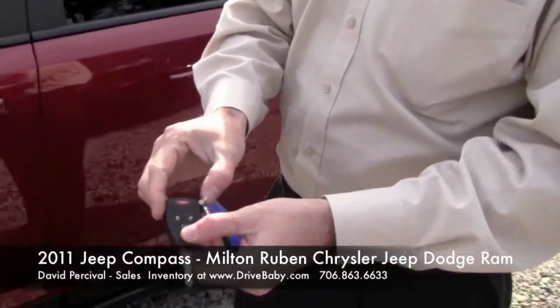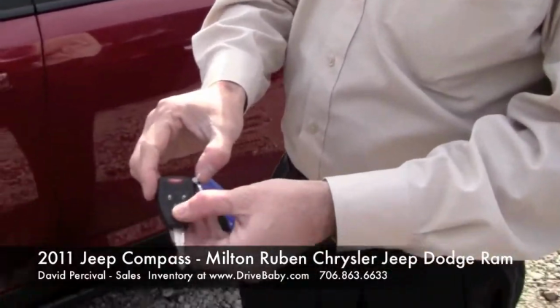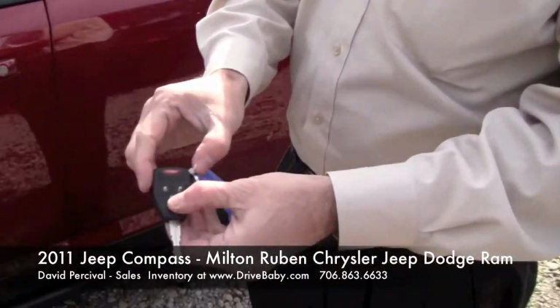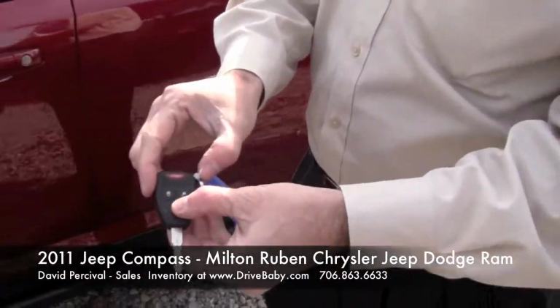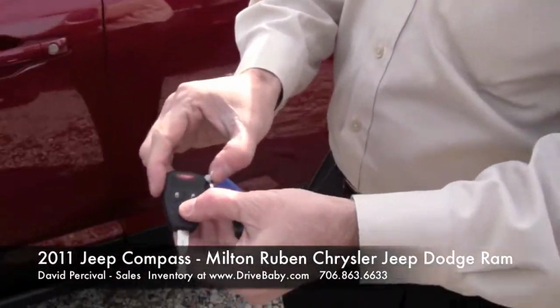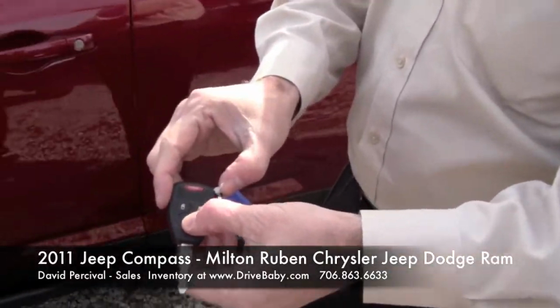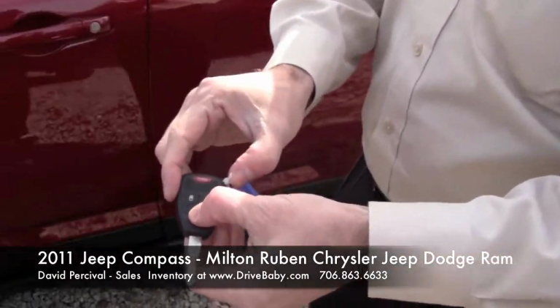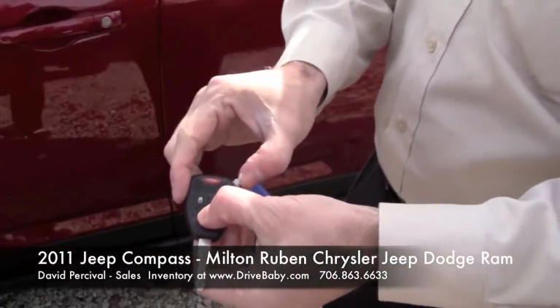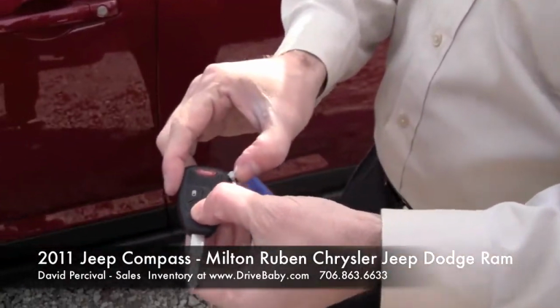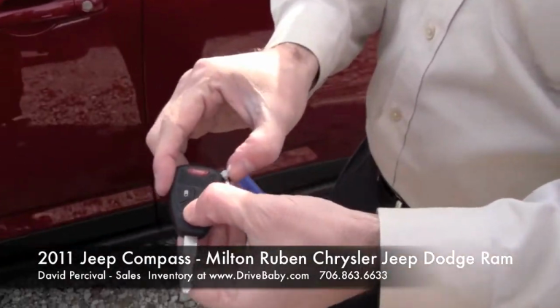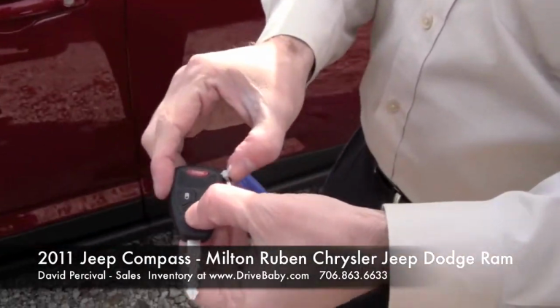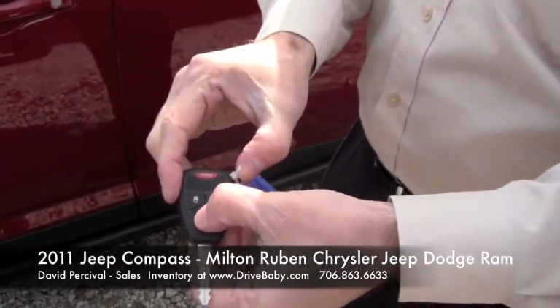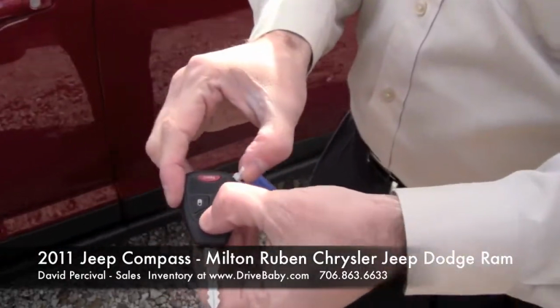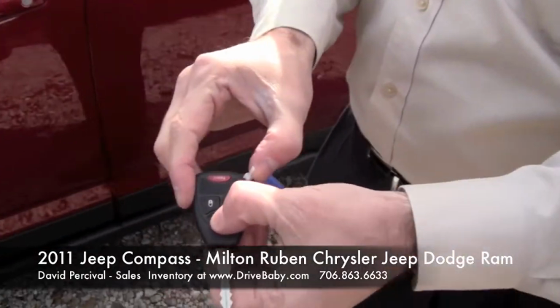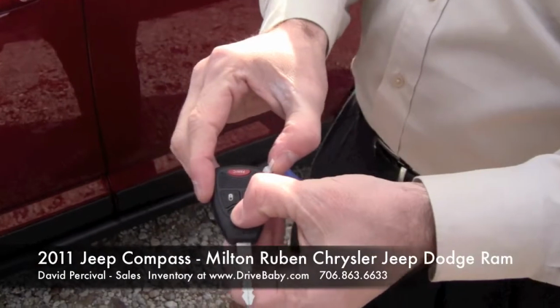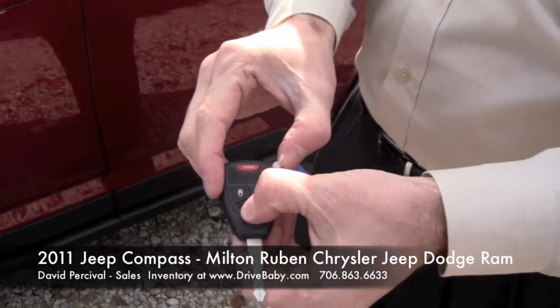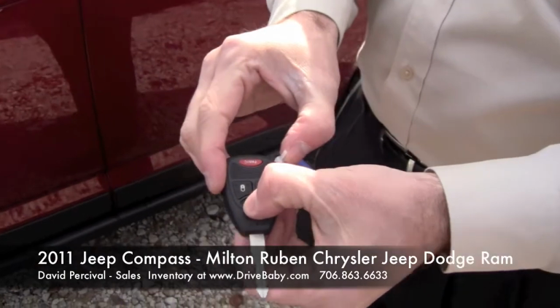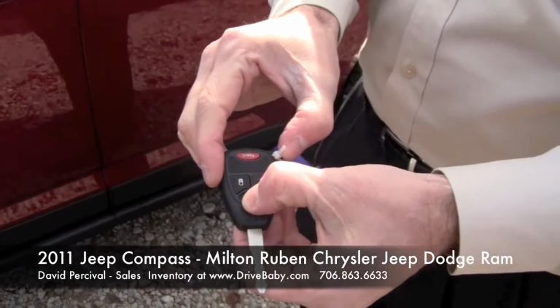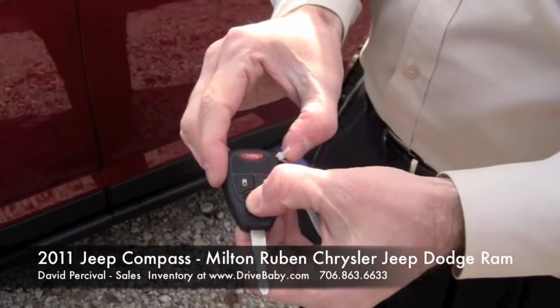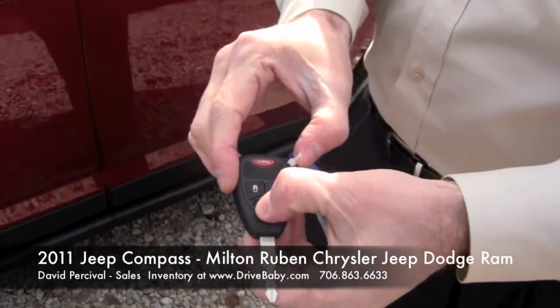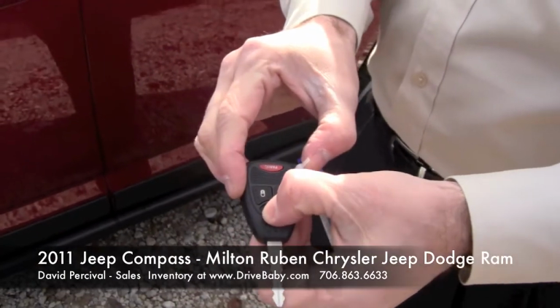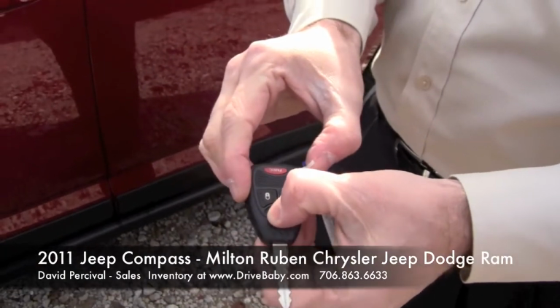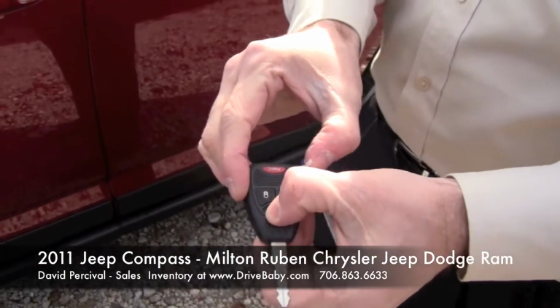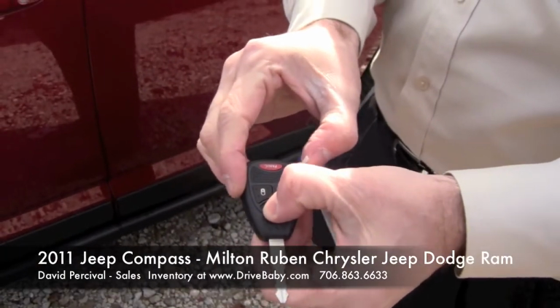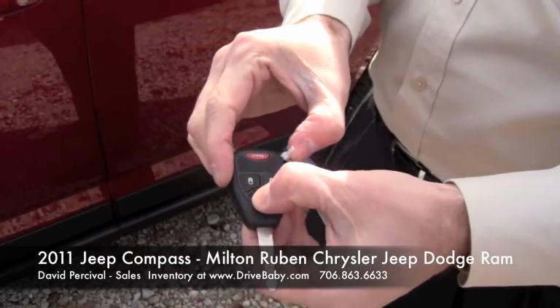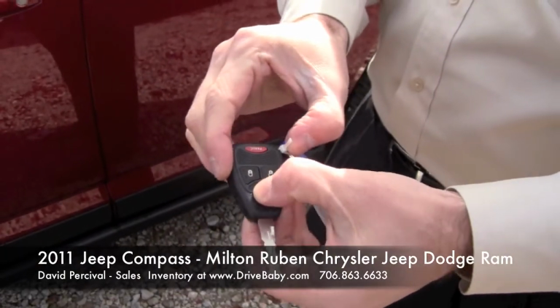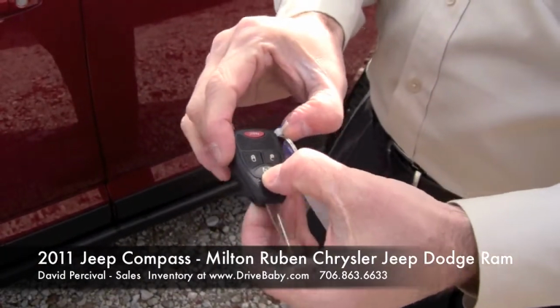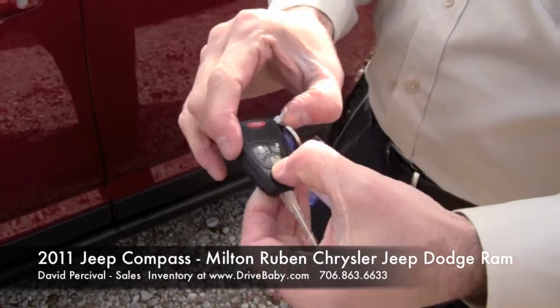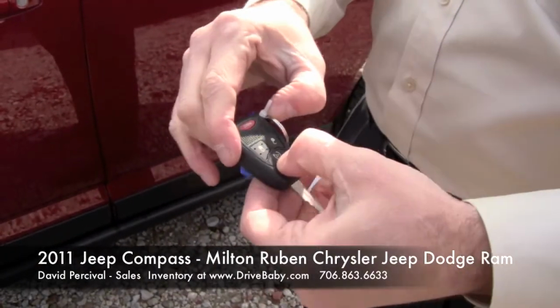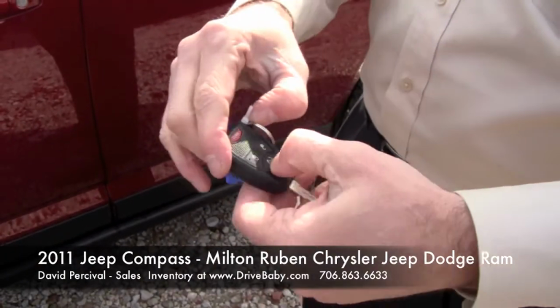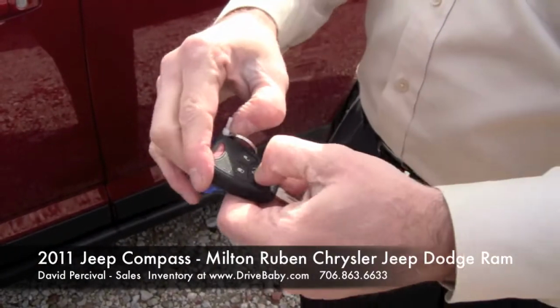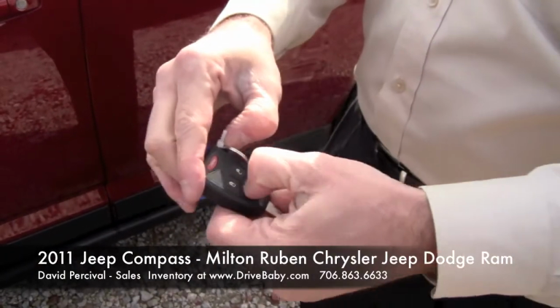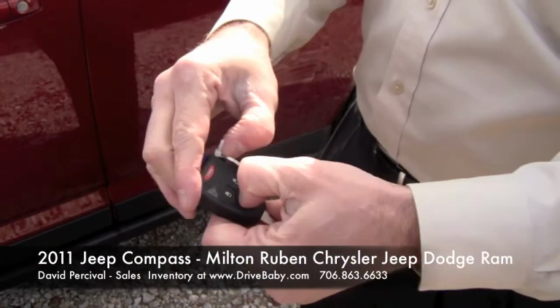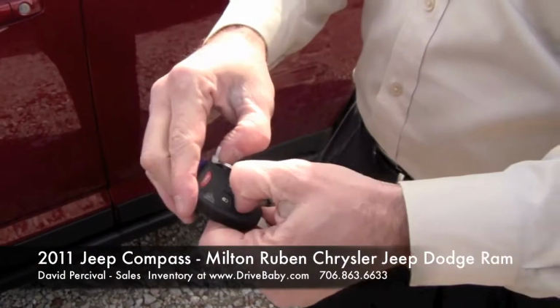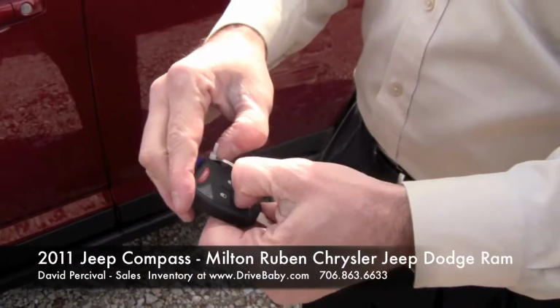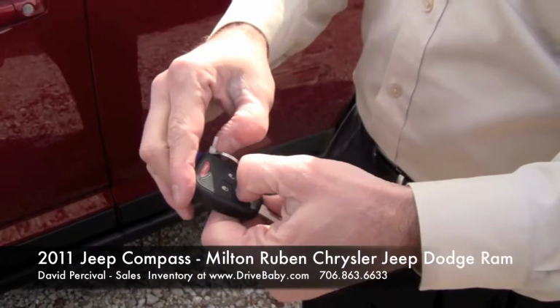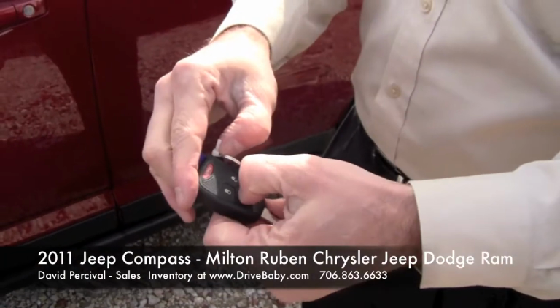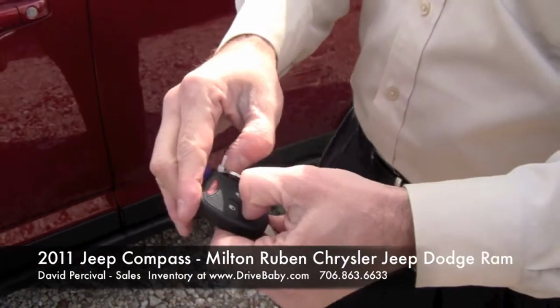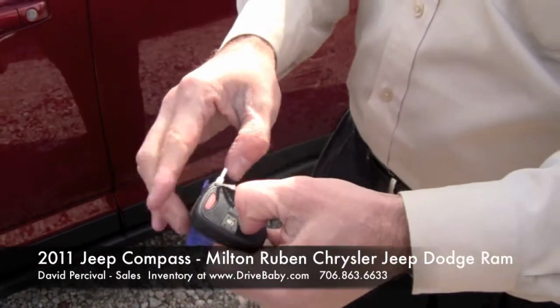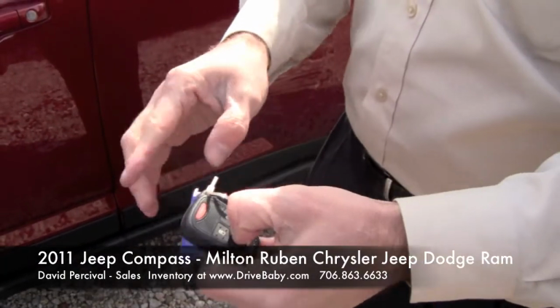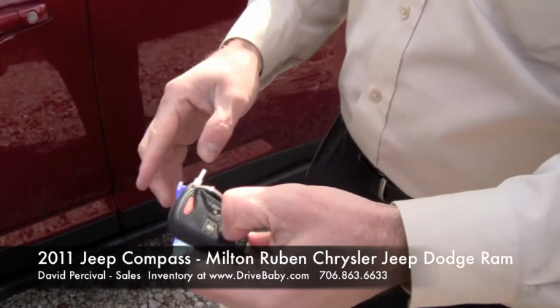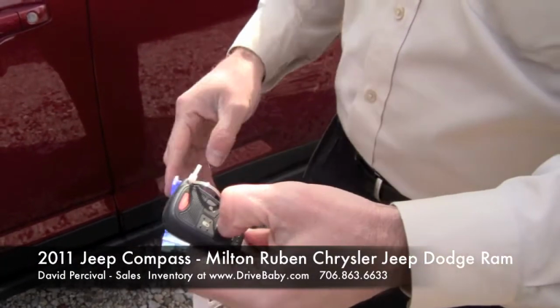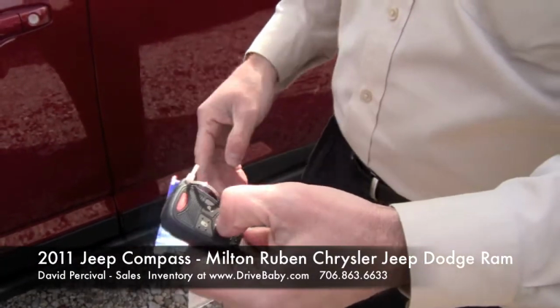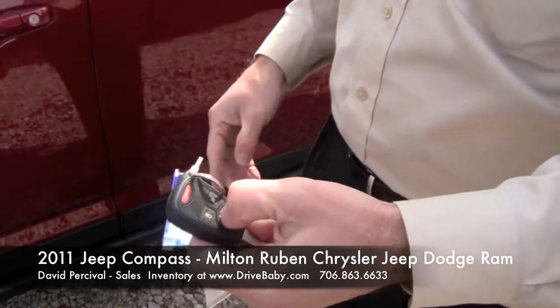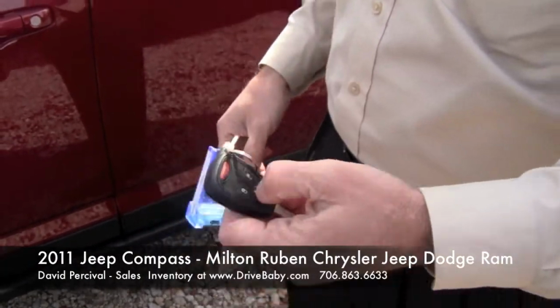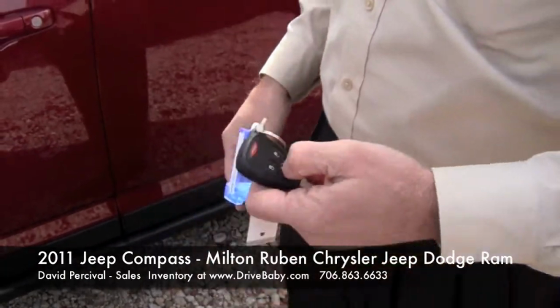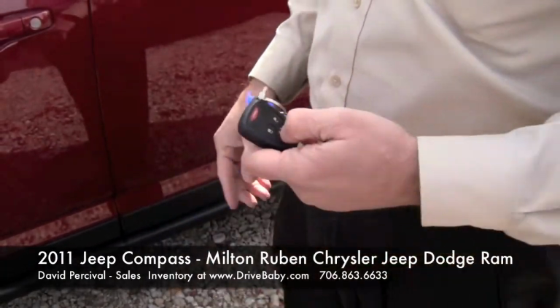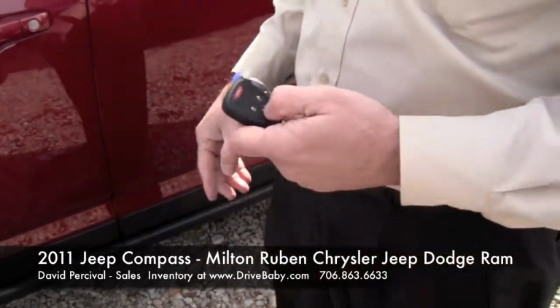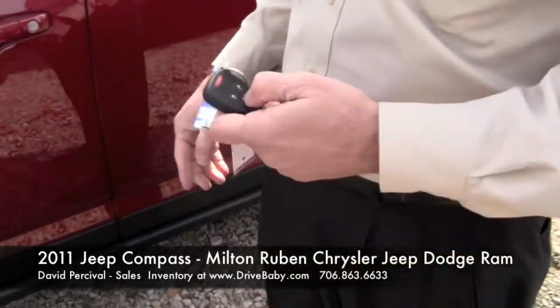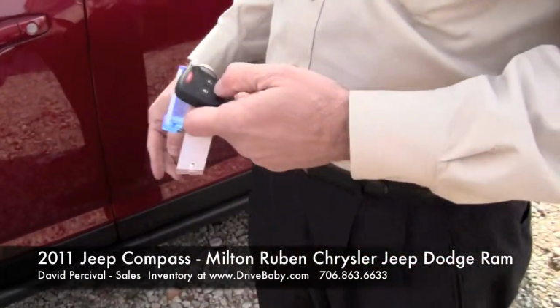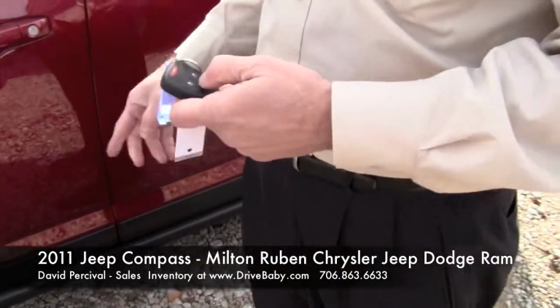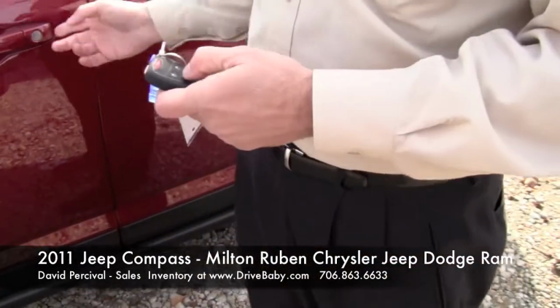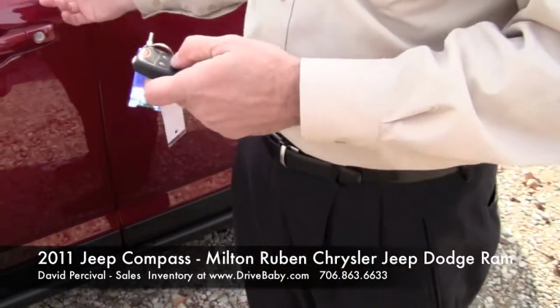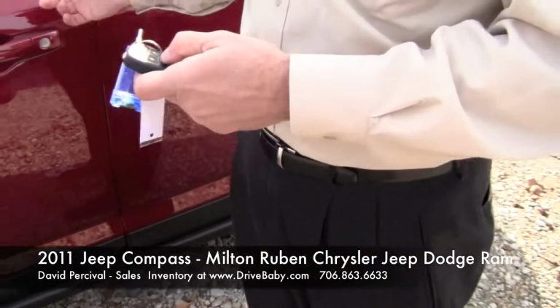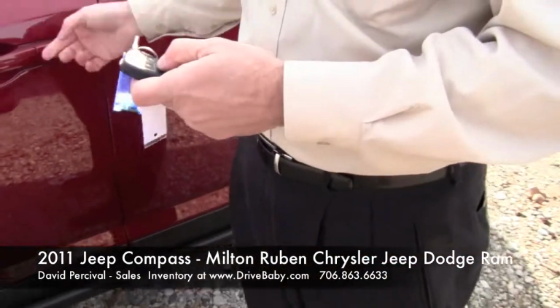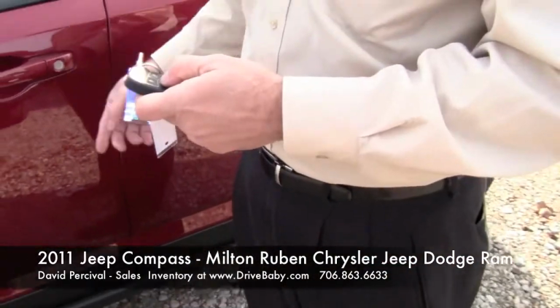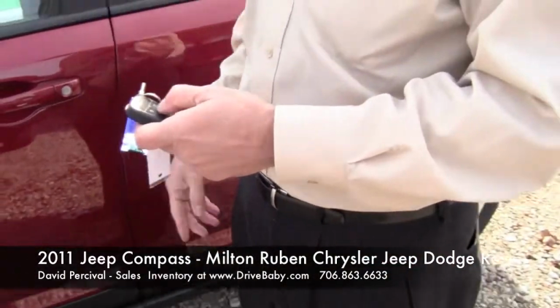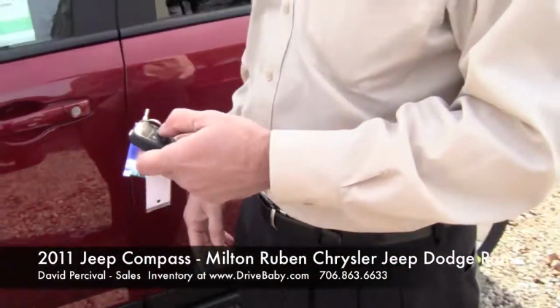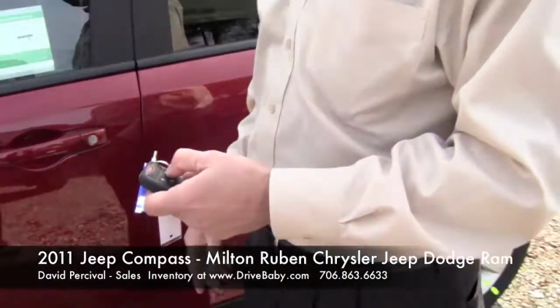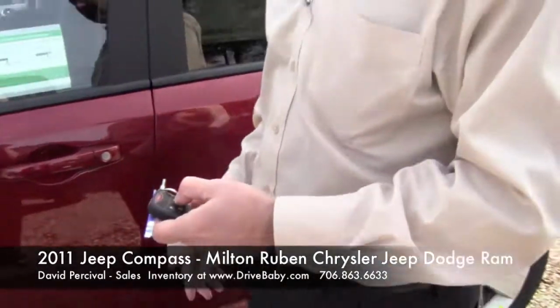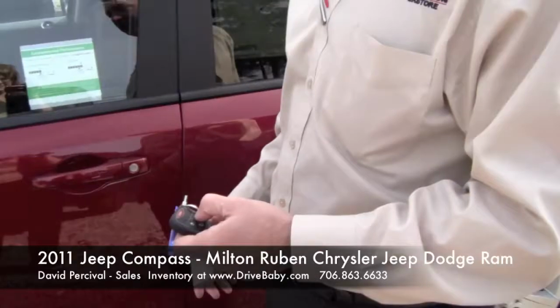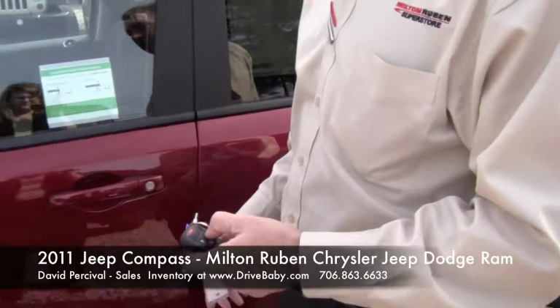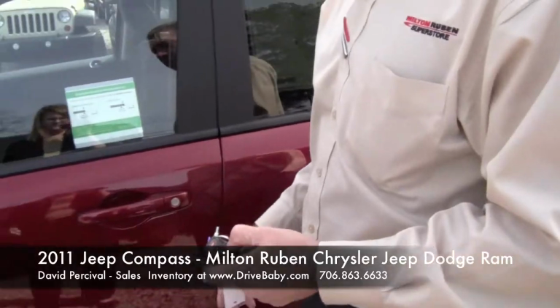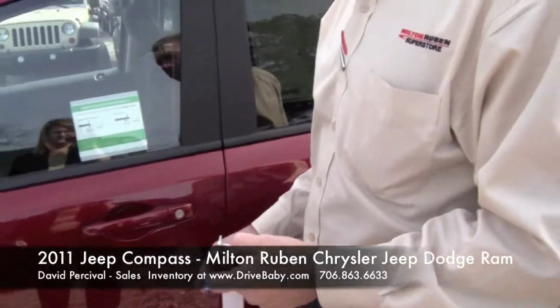Hit your button twice and the vehicle starts on its own.